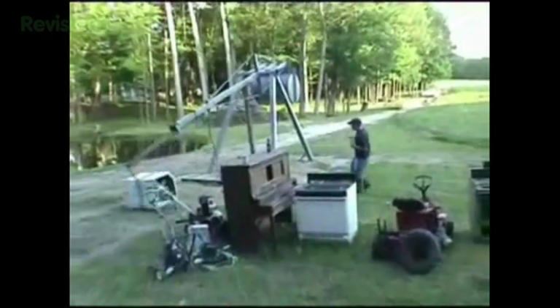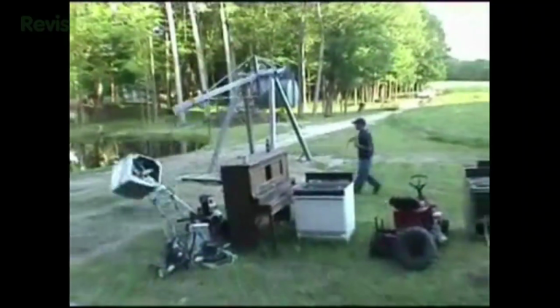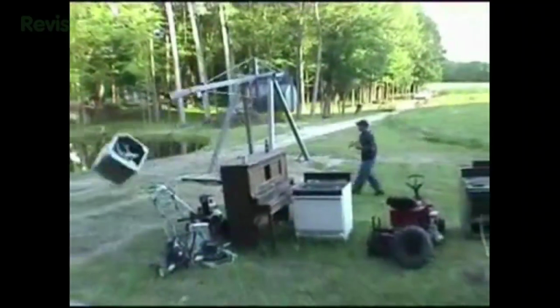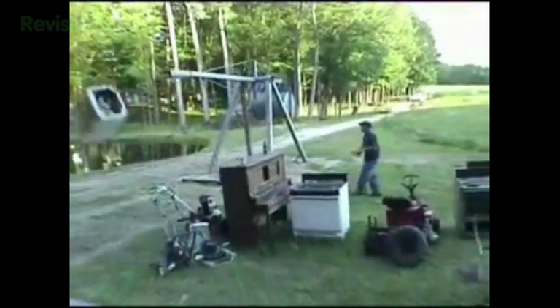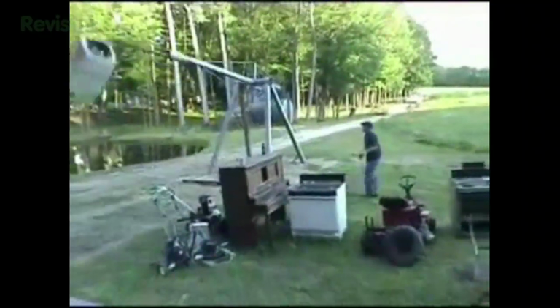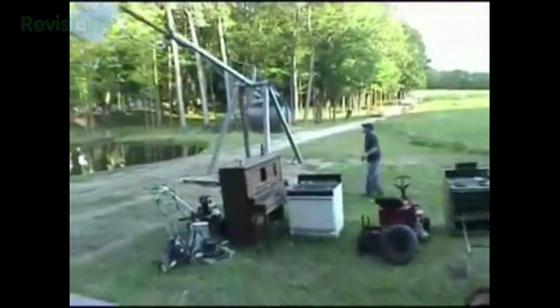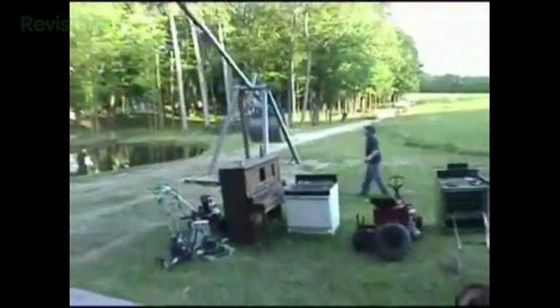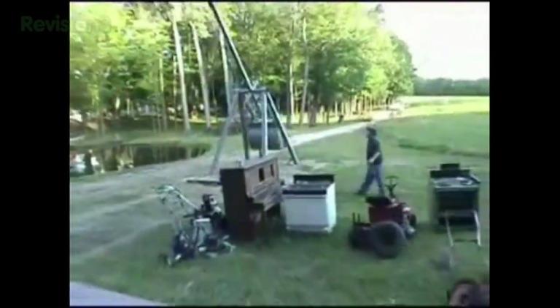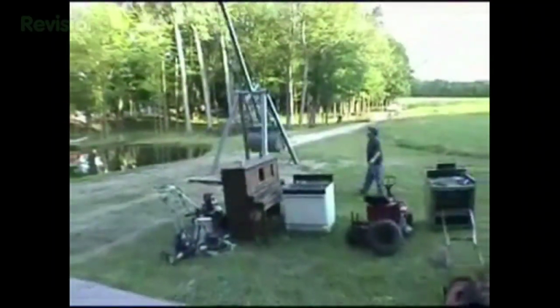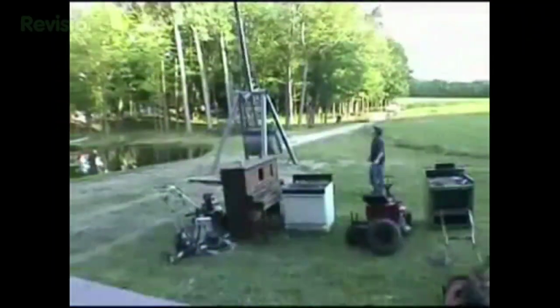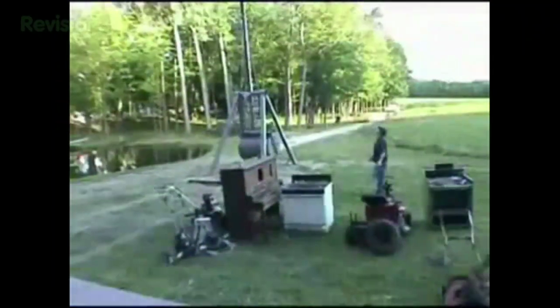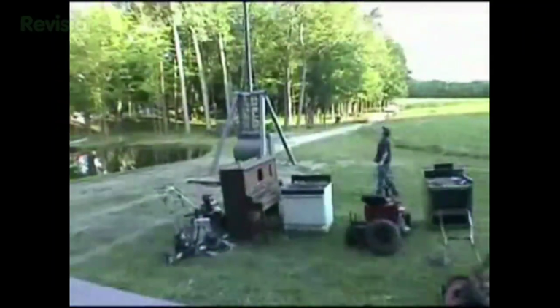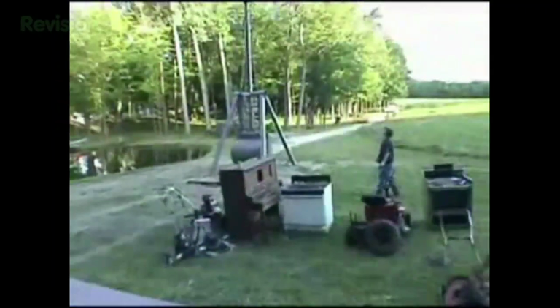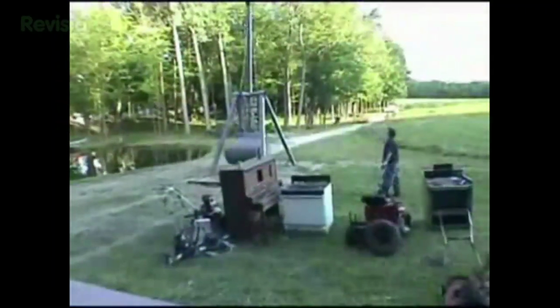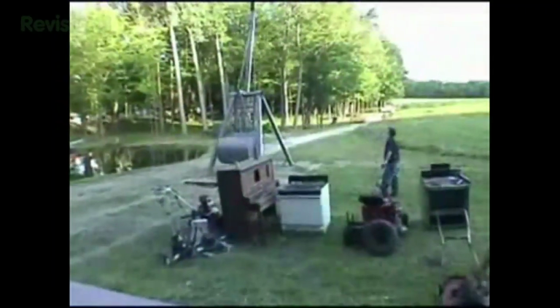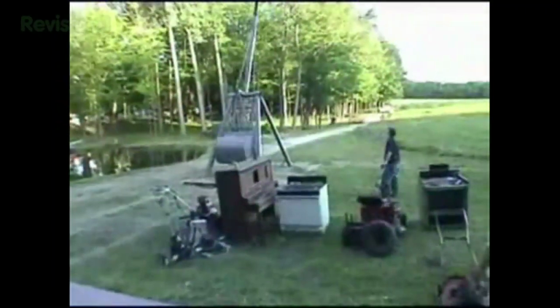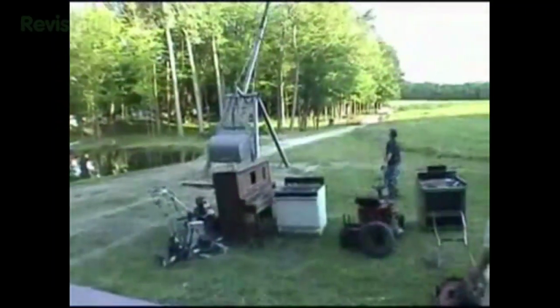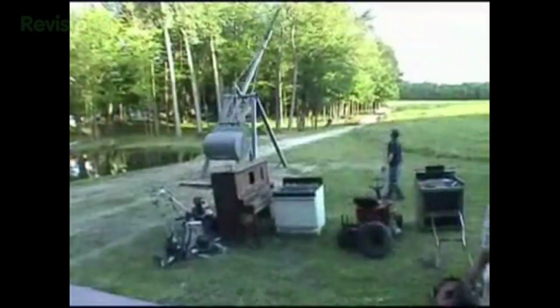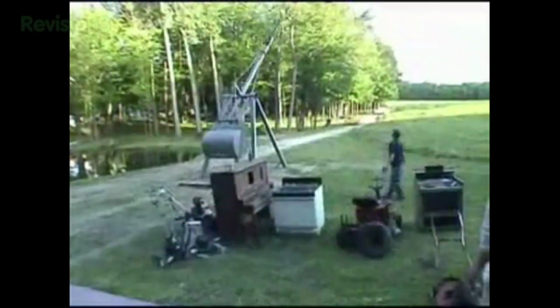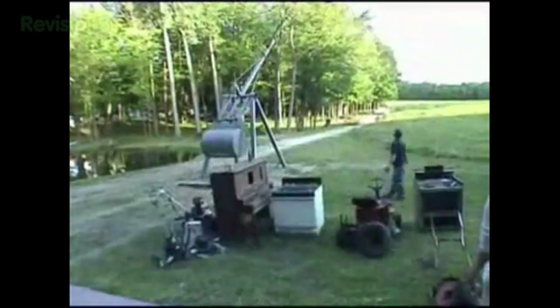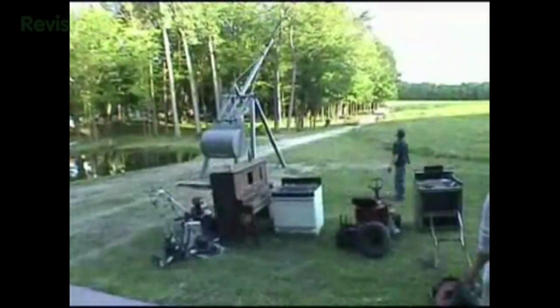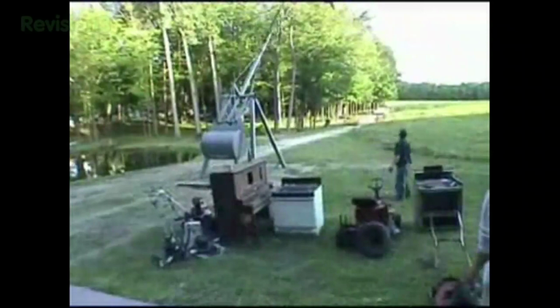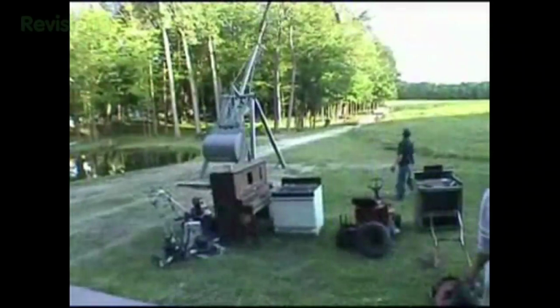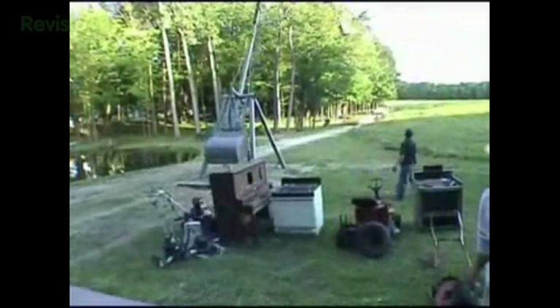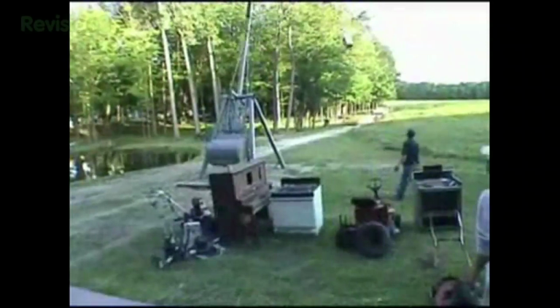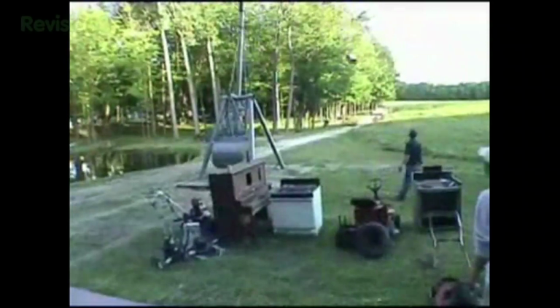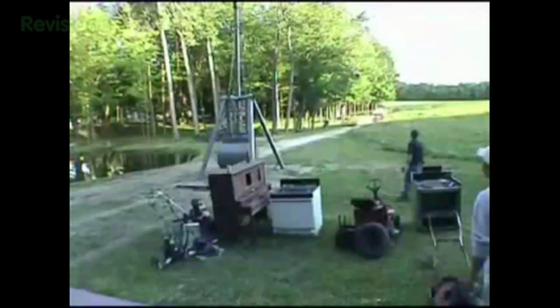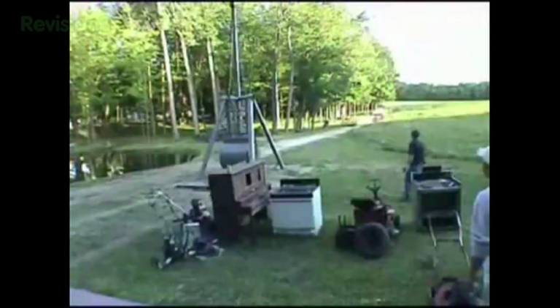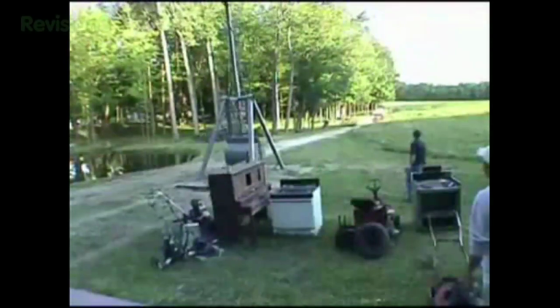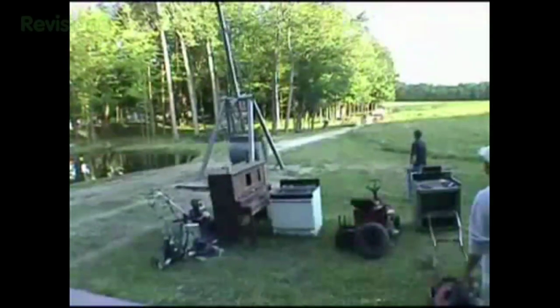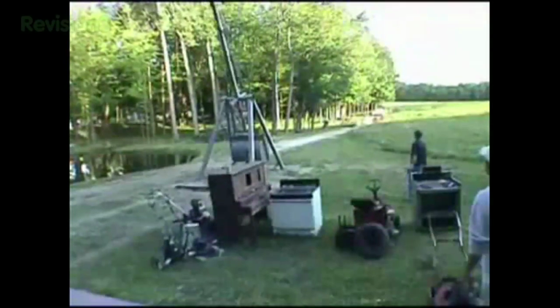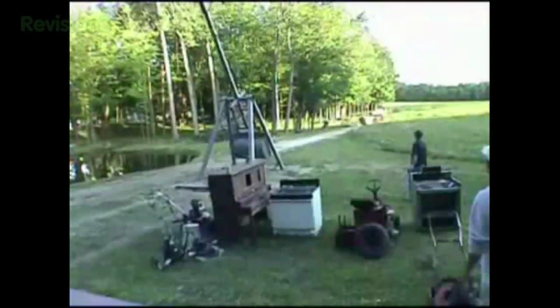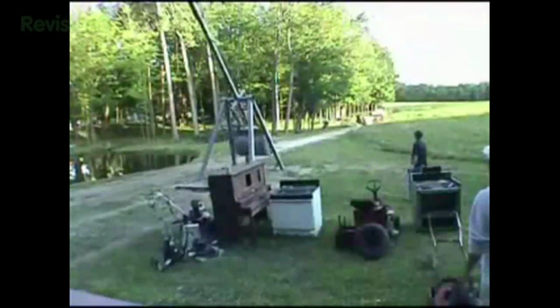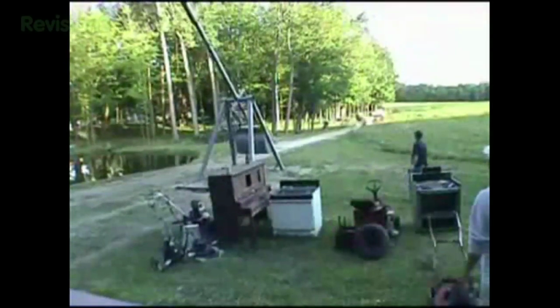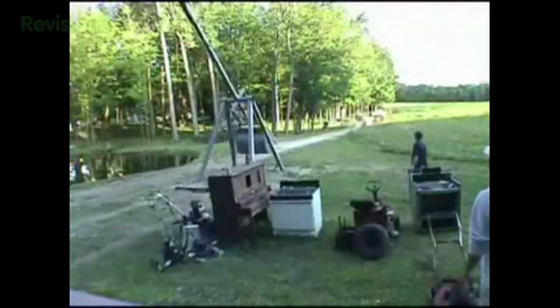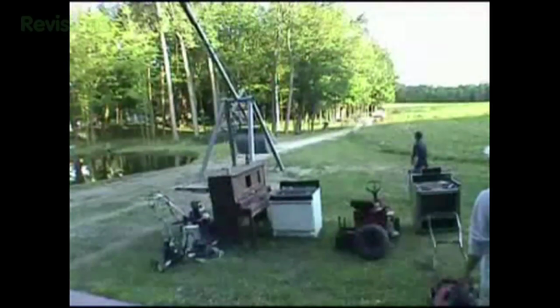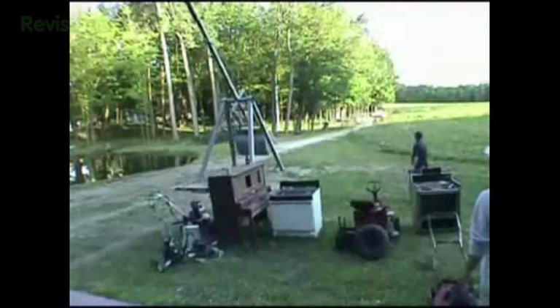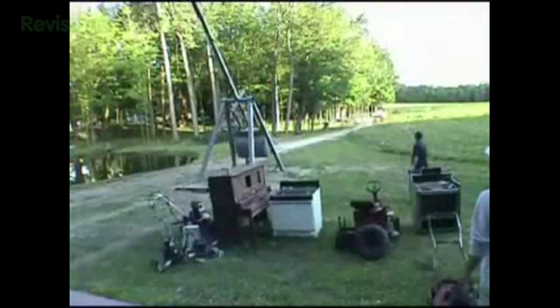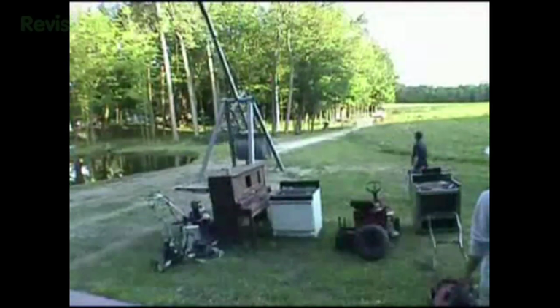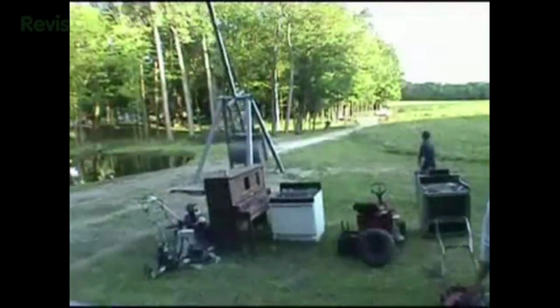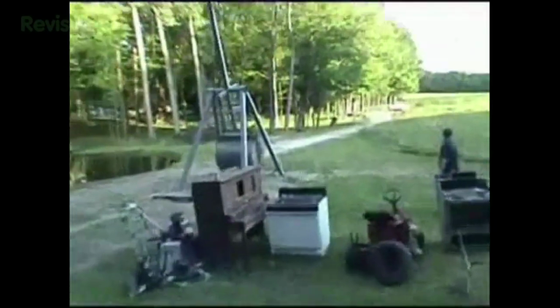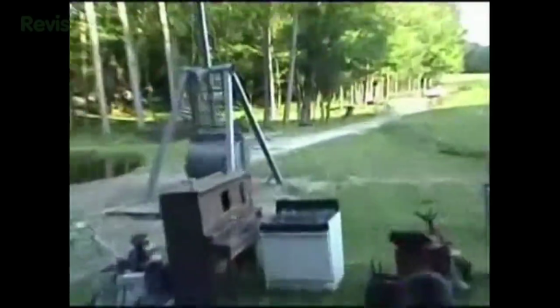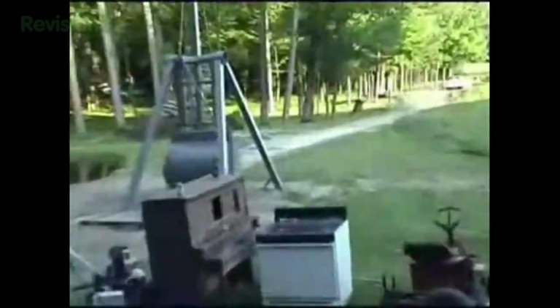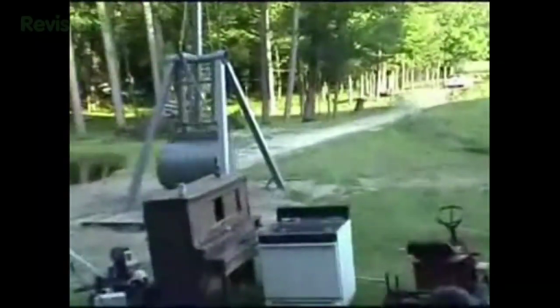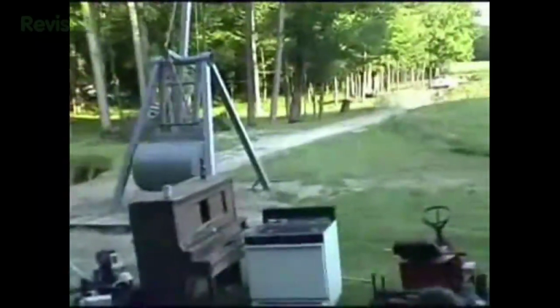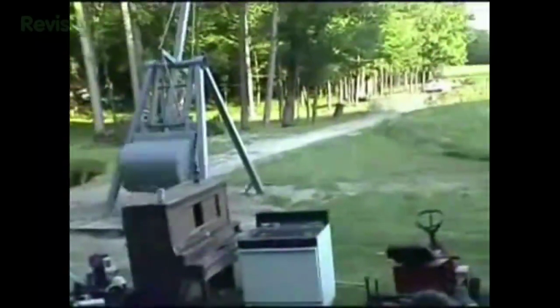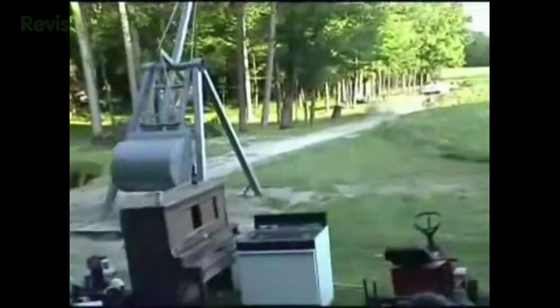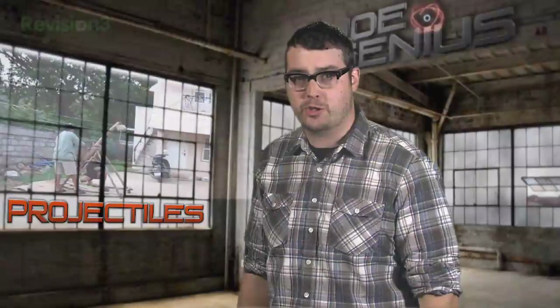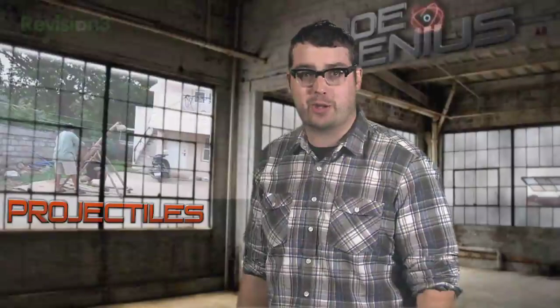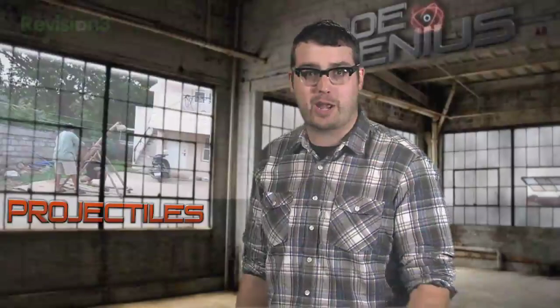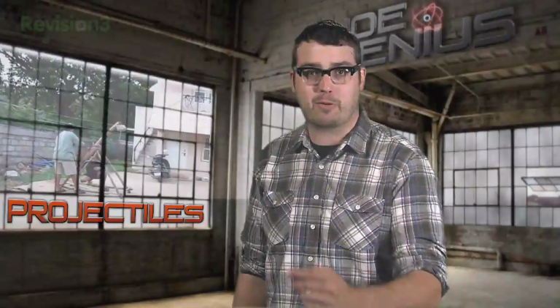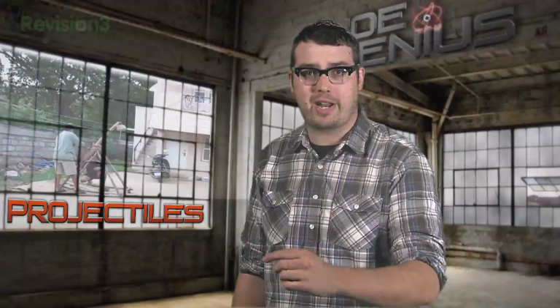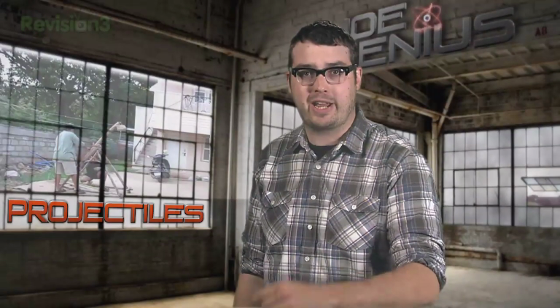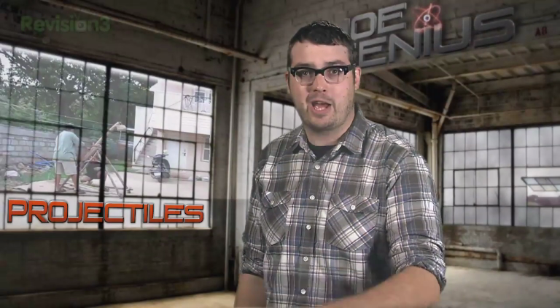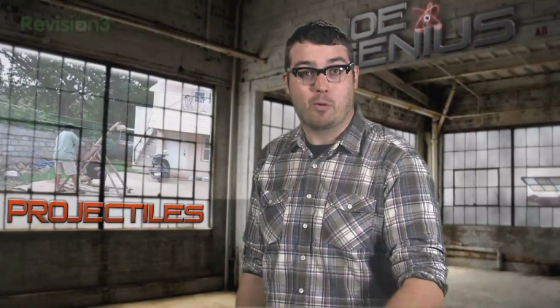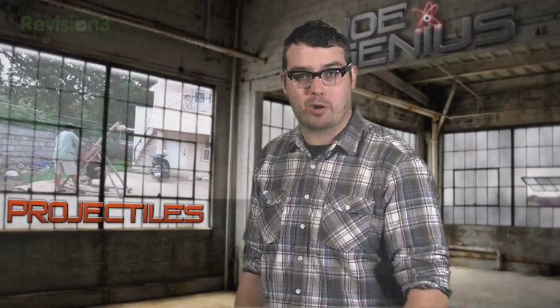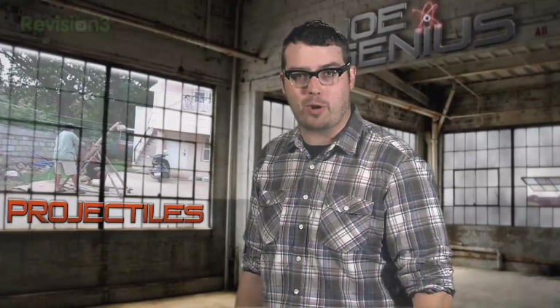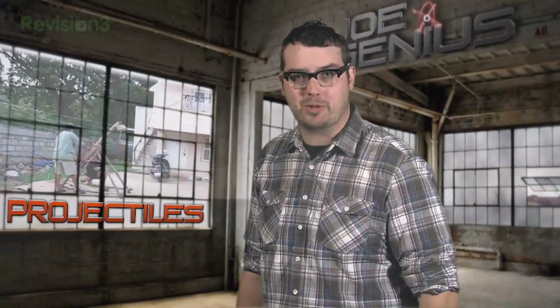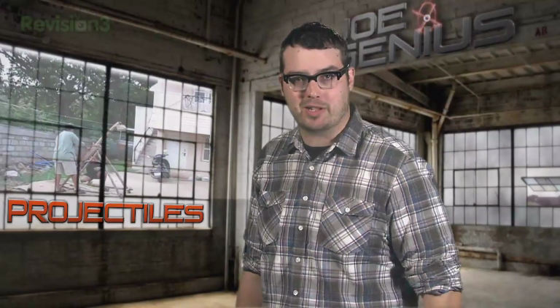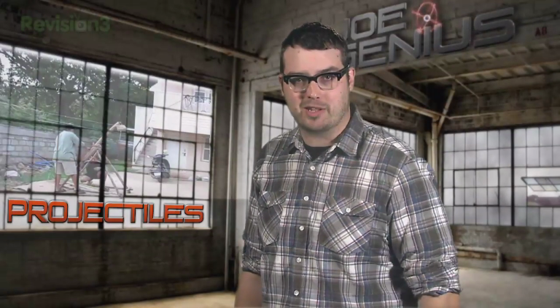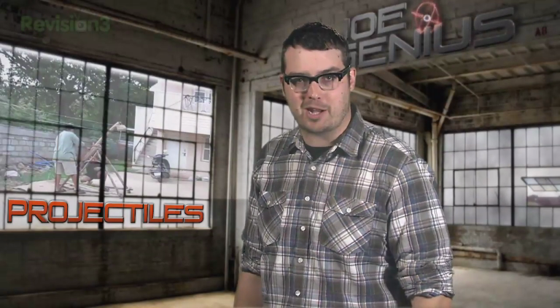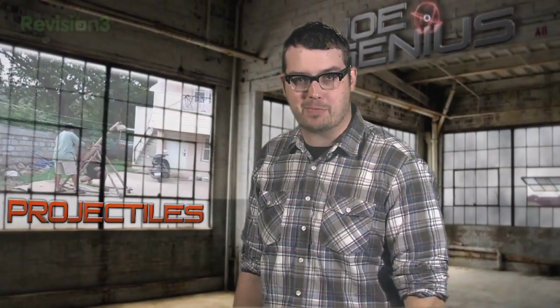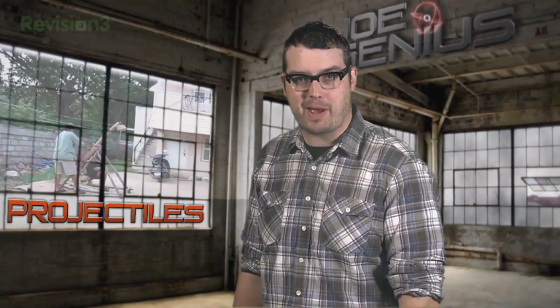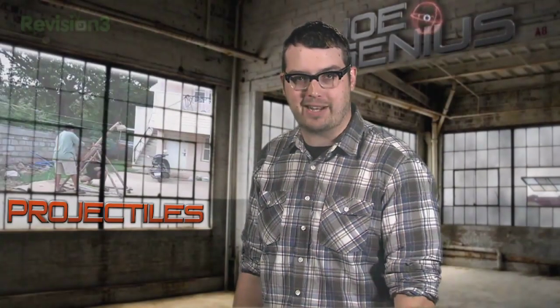We found Joe Geniuses using all kinds of projectiles in their backyards. So get ready — we're going to the launch pad.